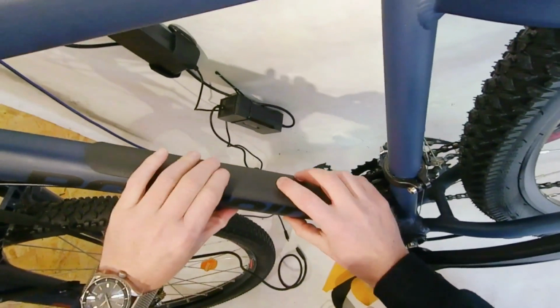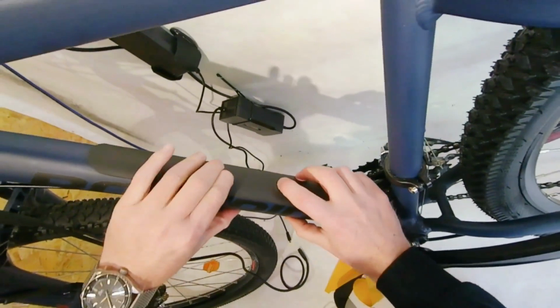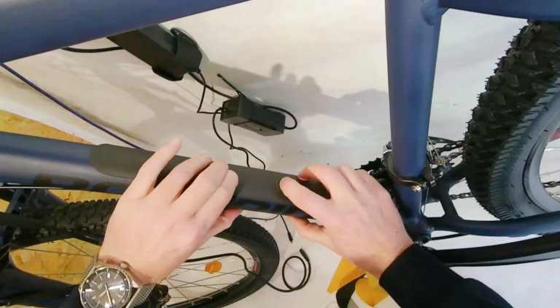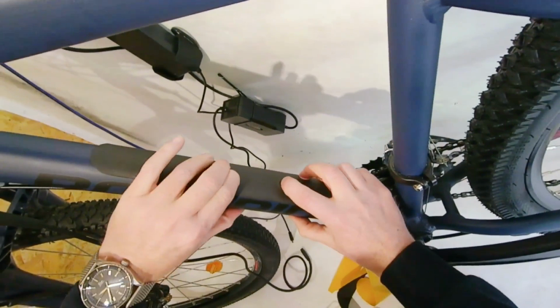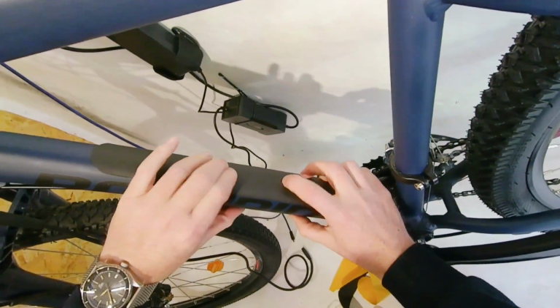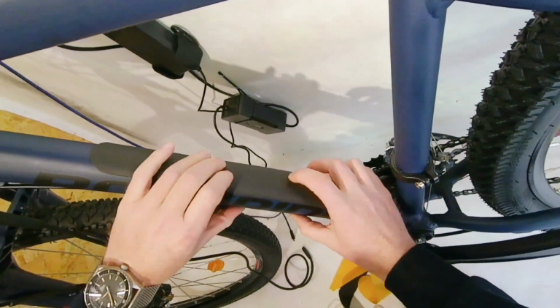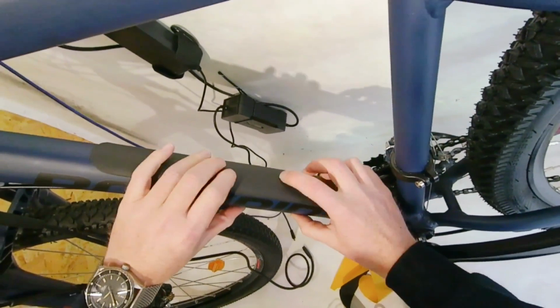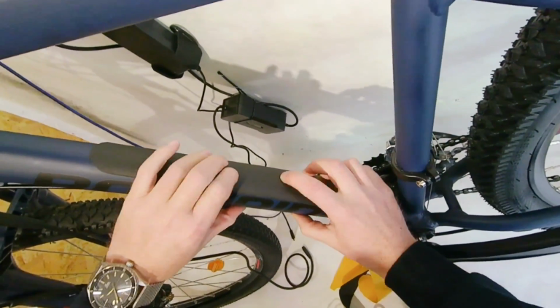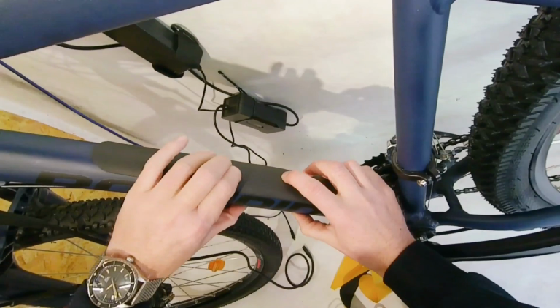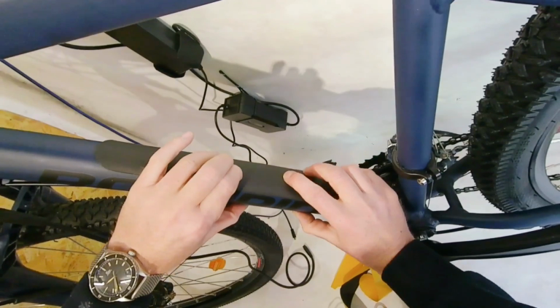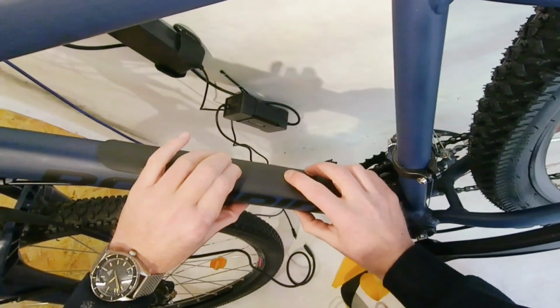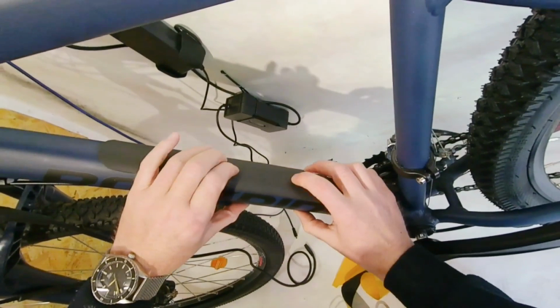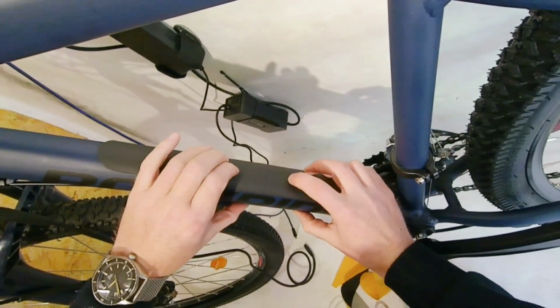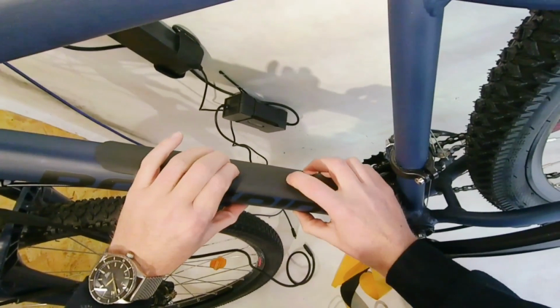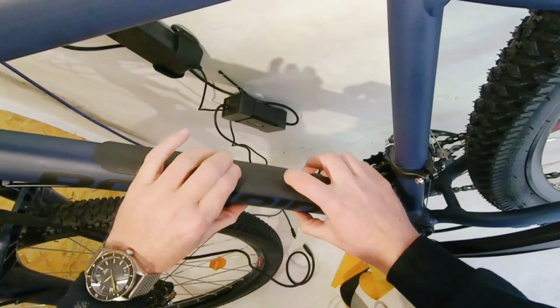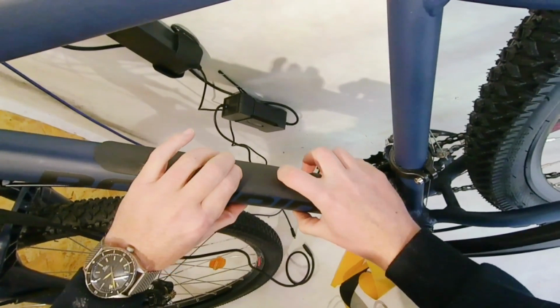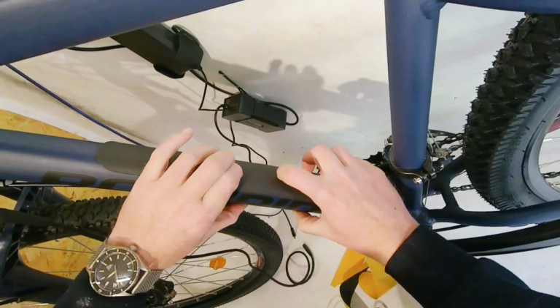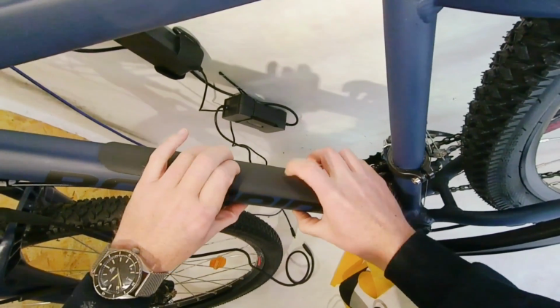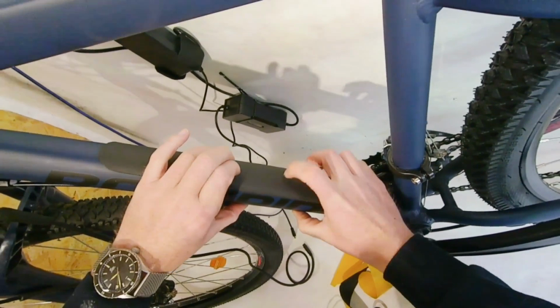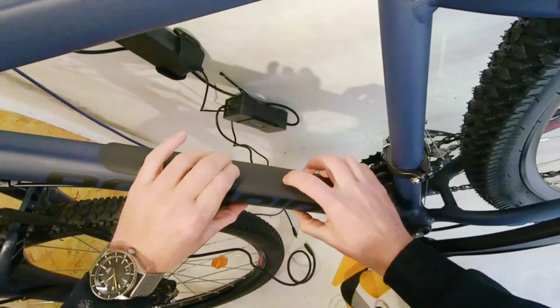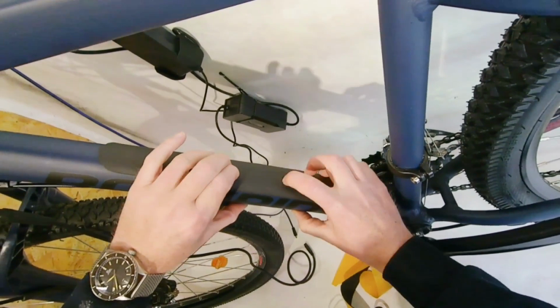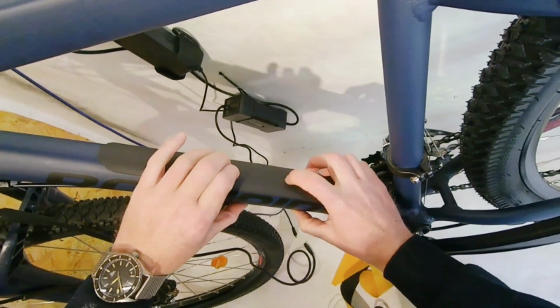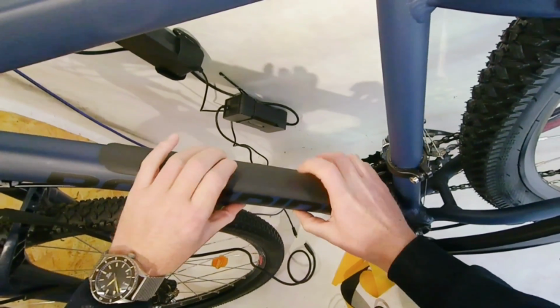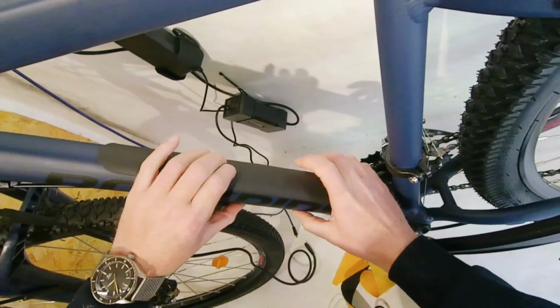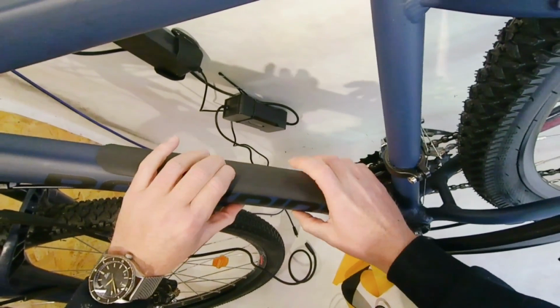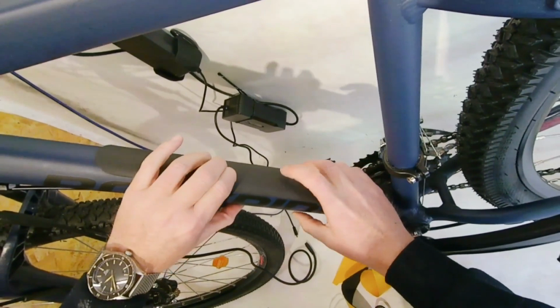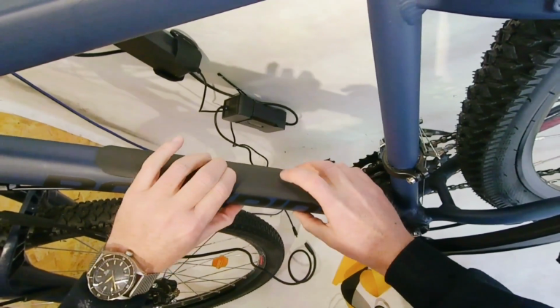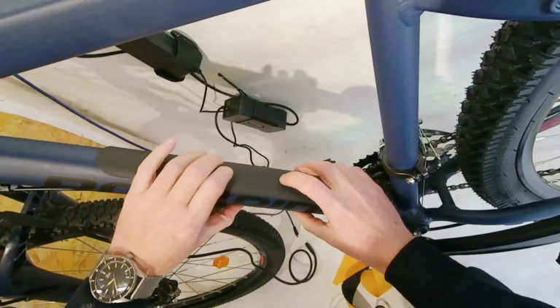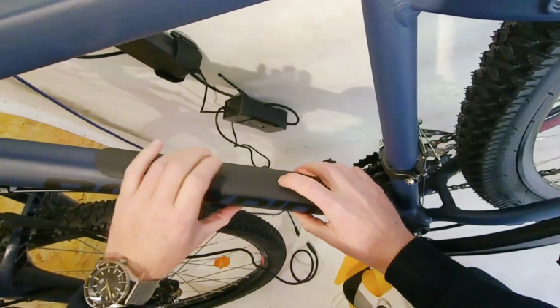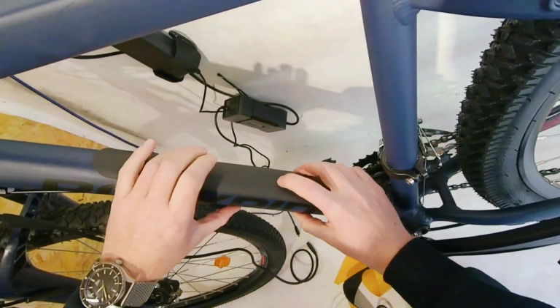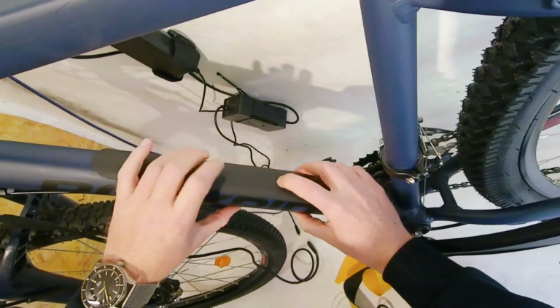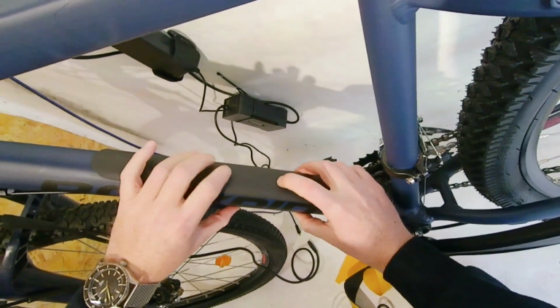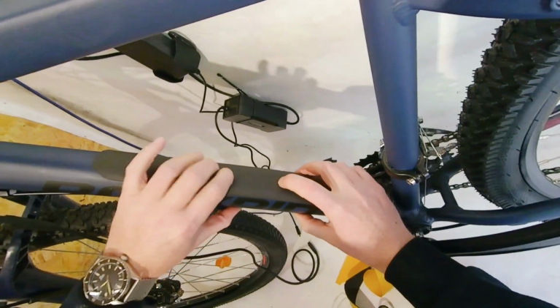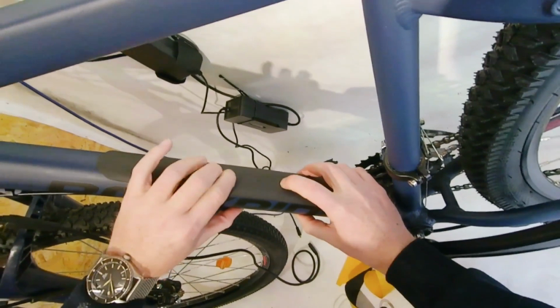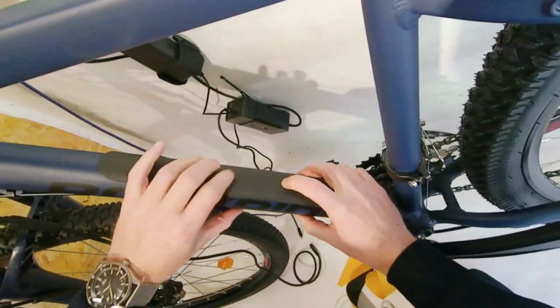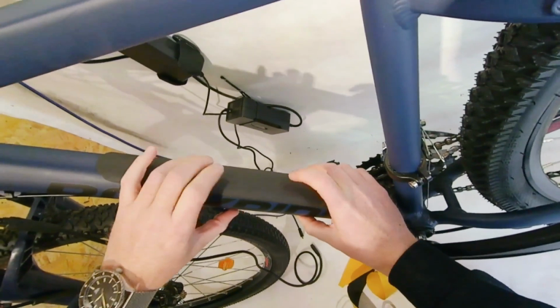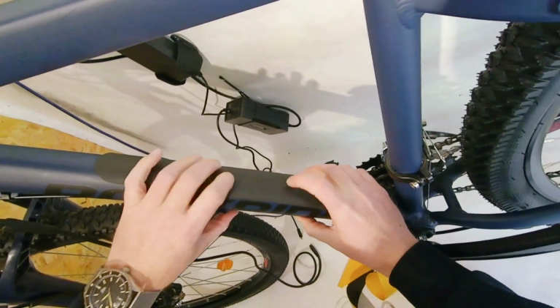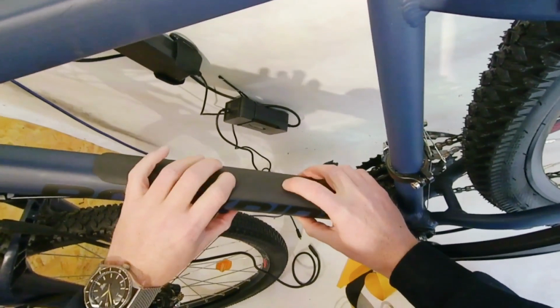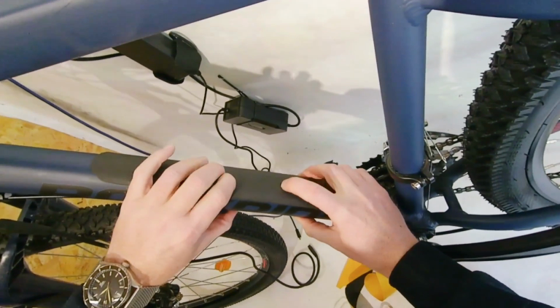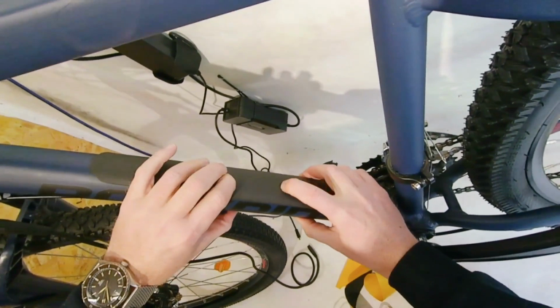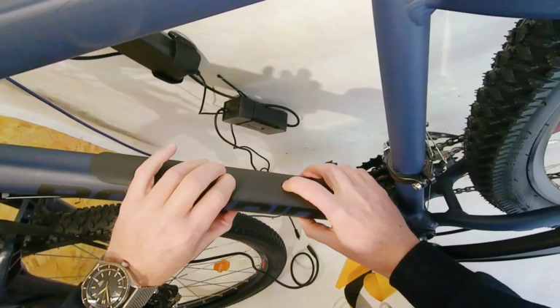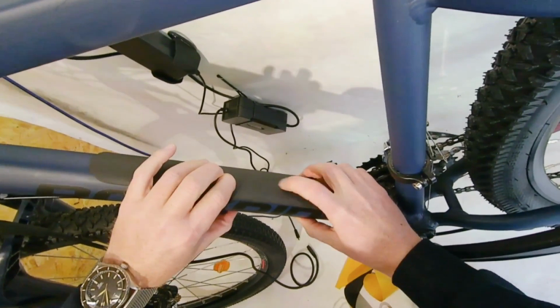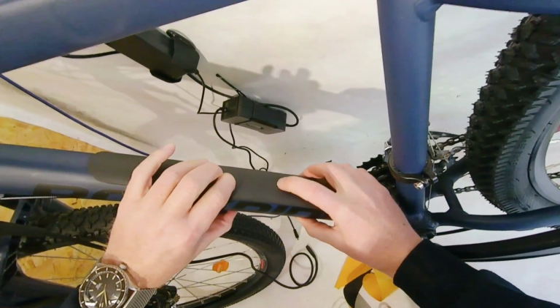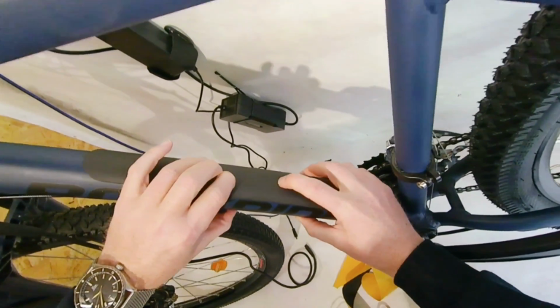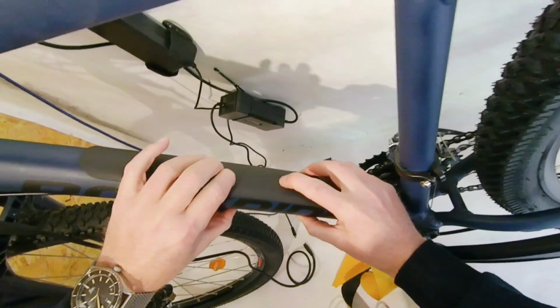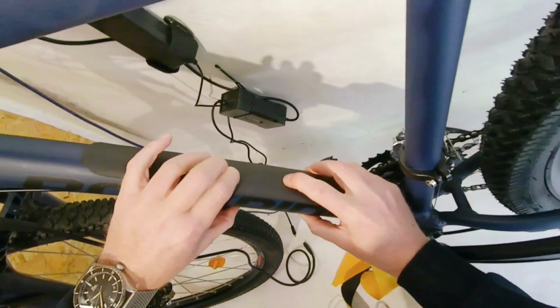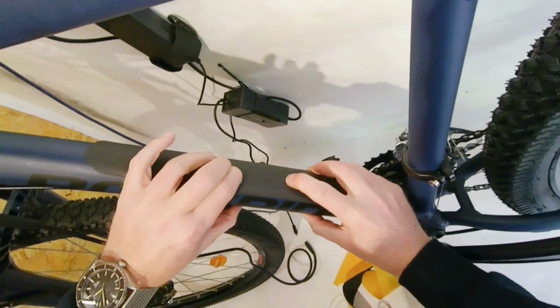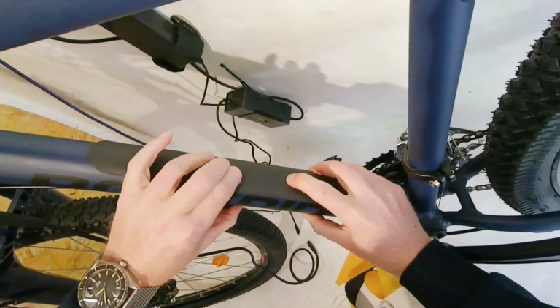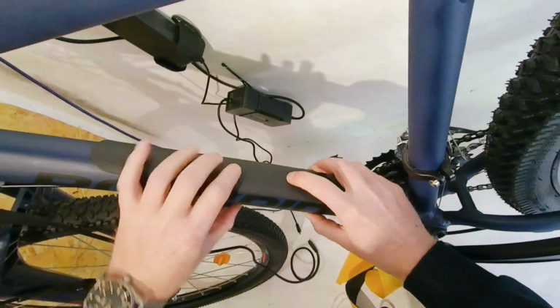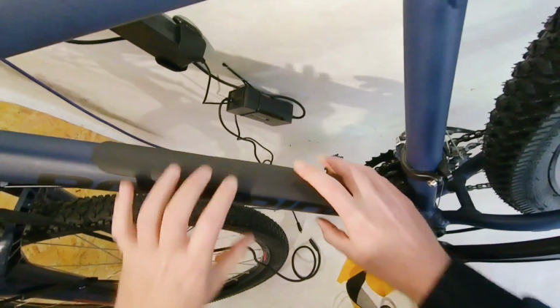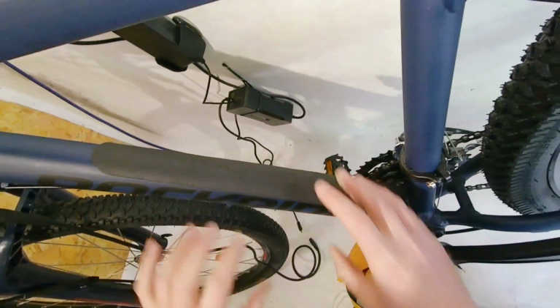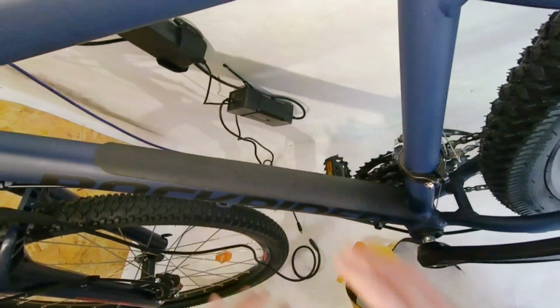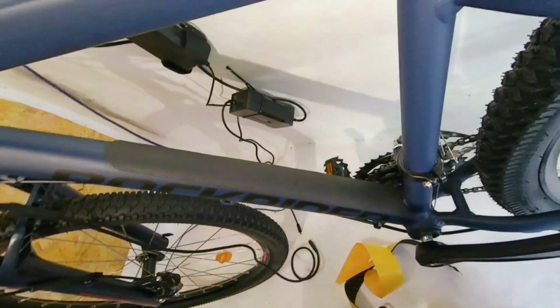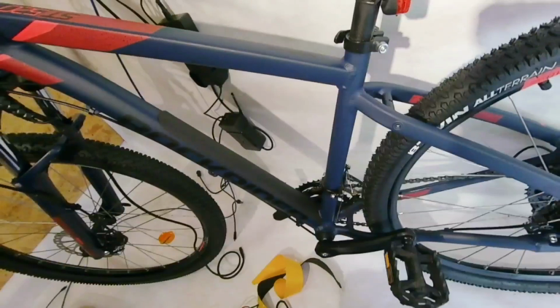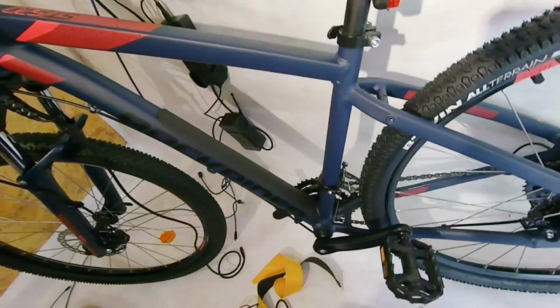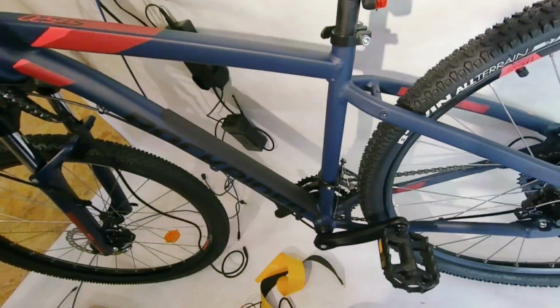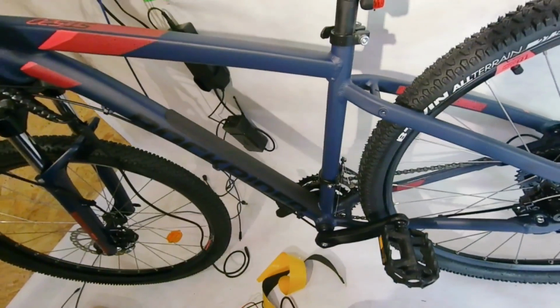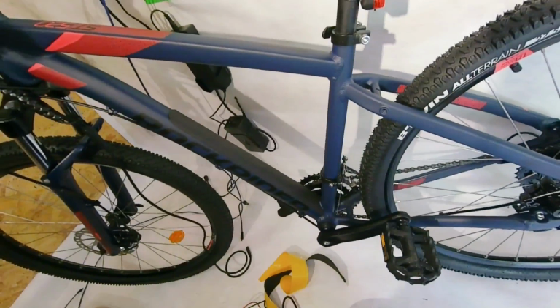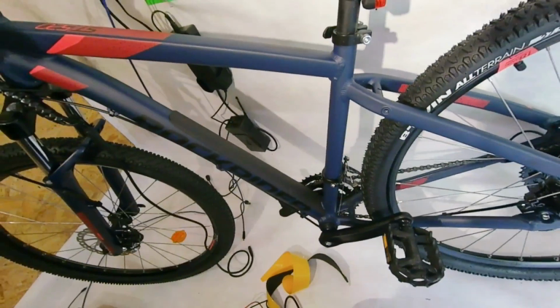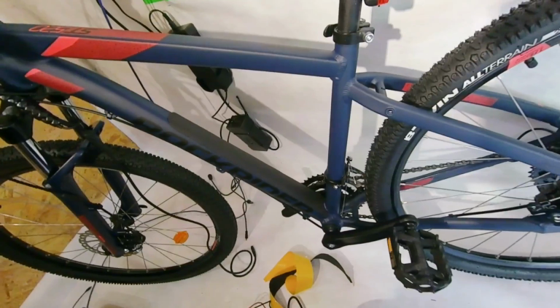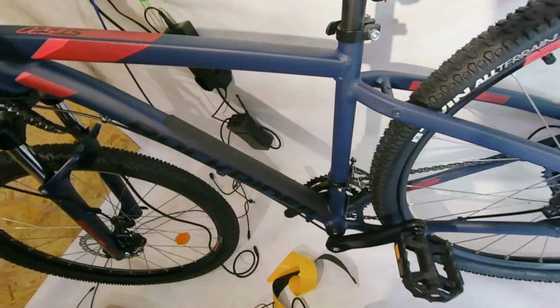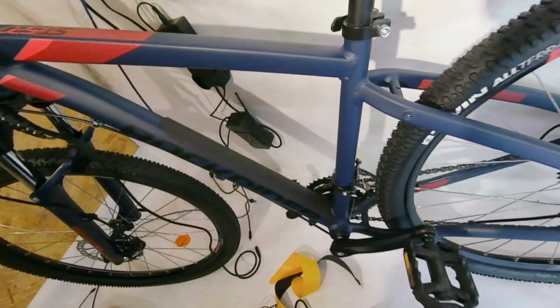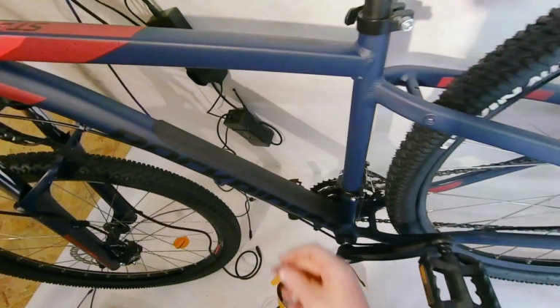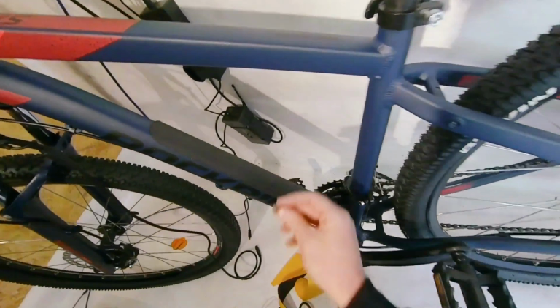On this frame we've got some fixing points for a bottle holder — that's what we're going to use to mount our battery.